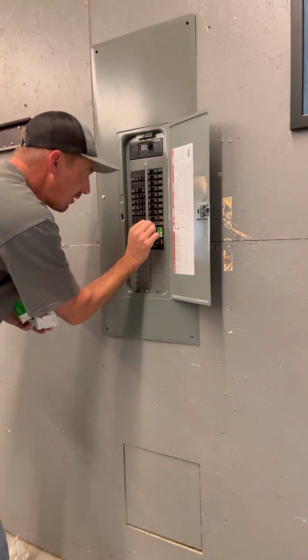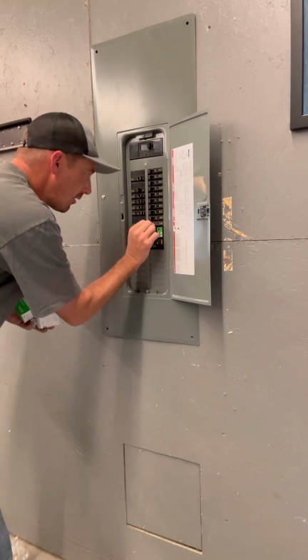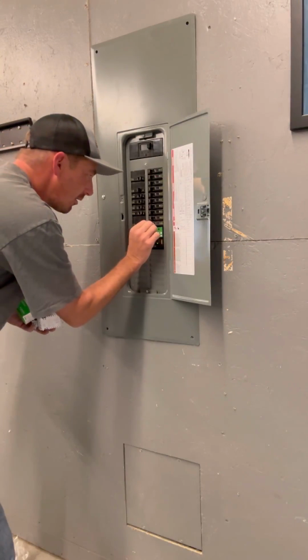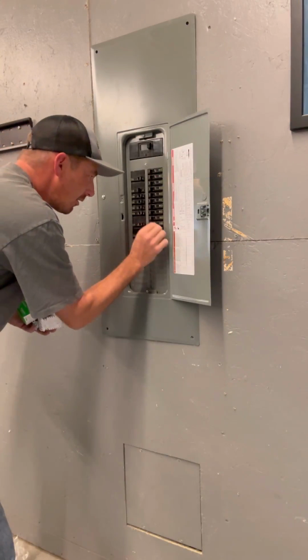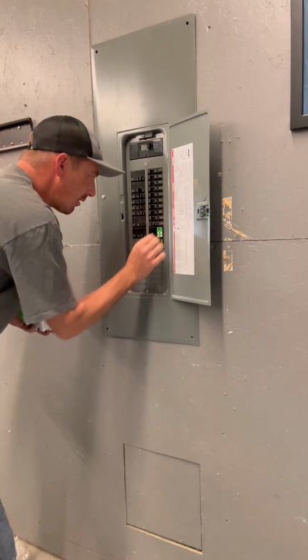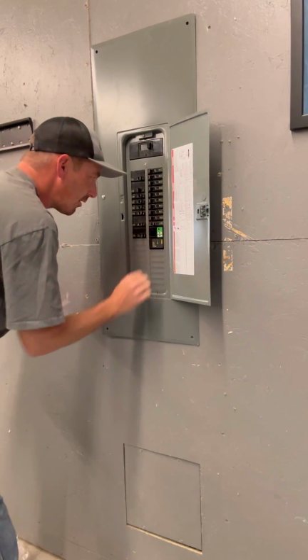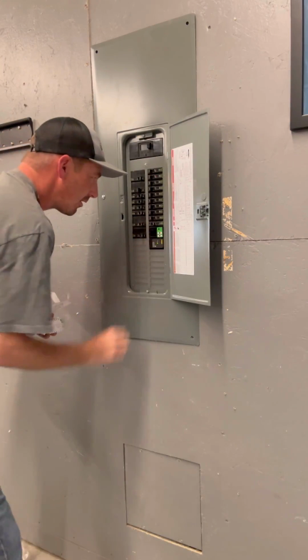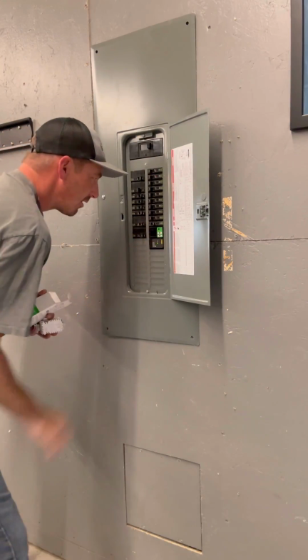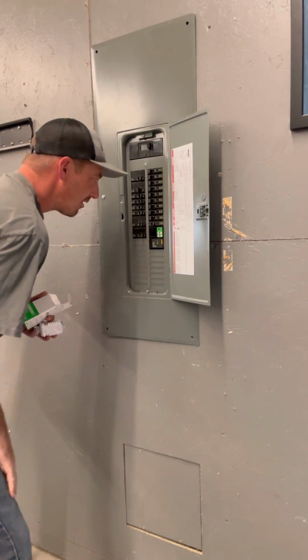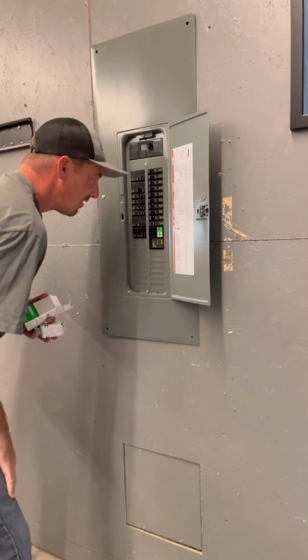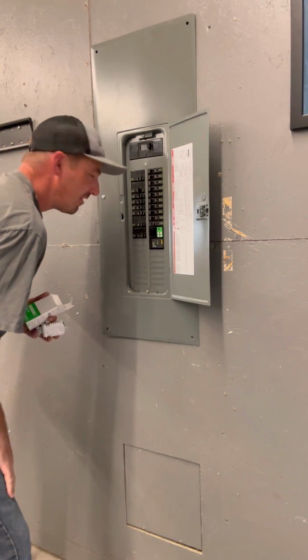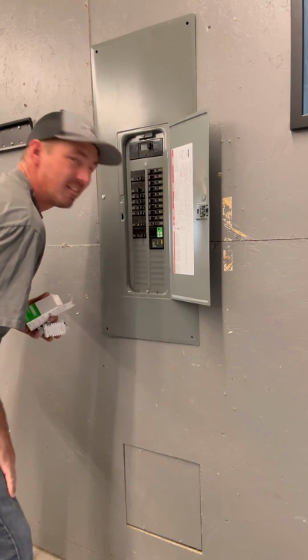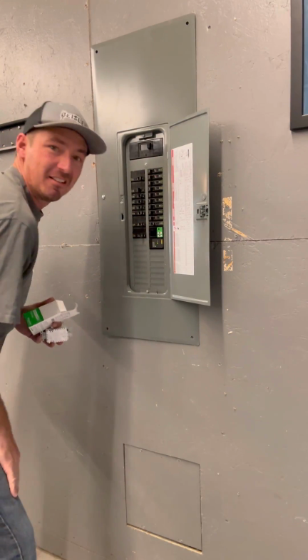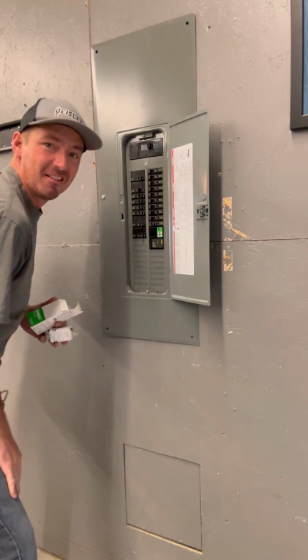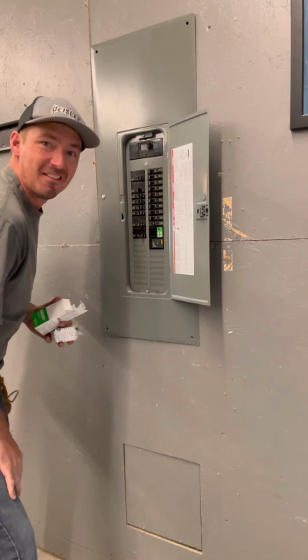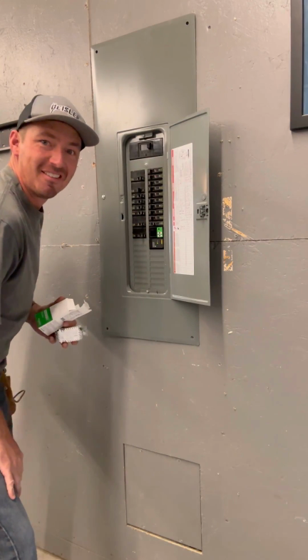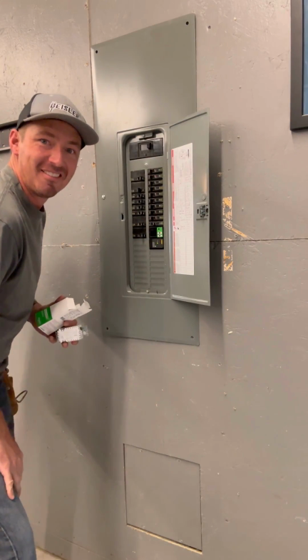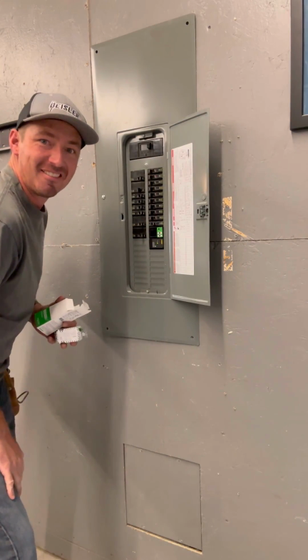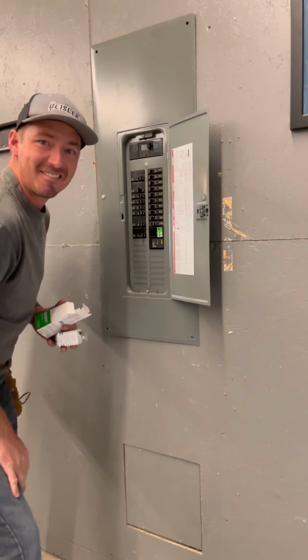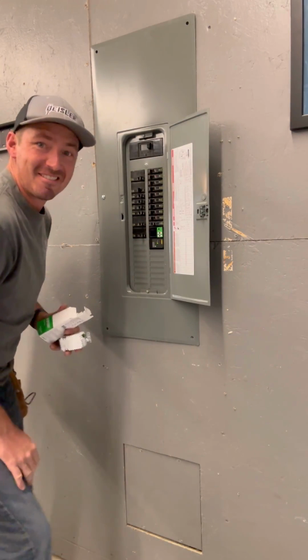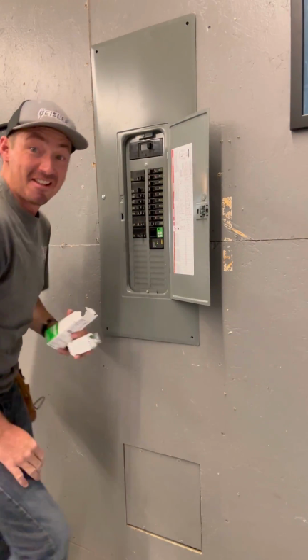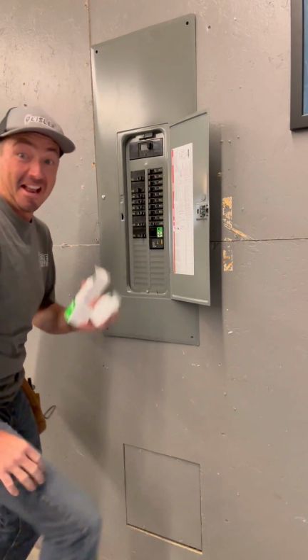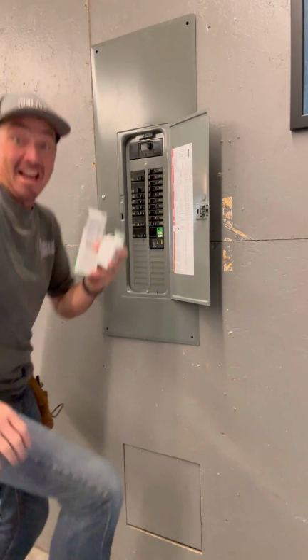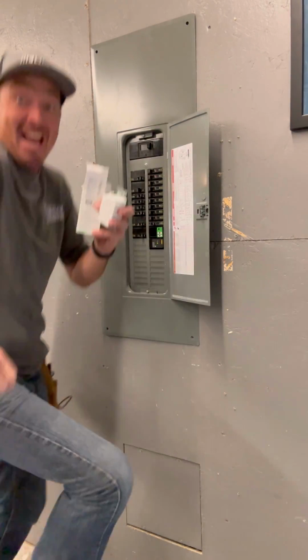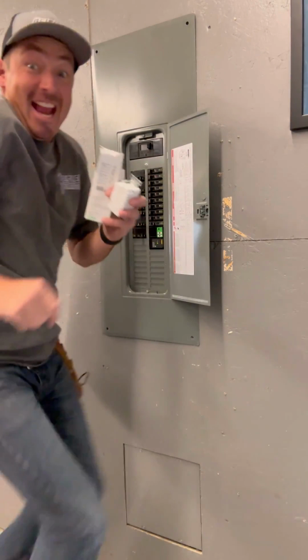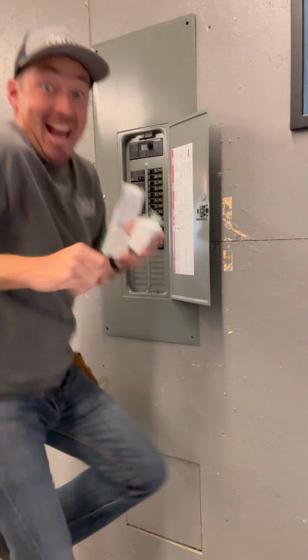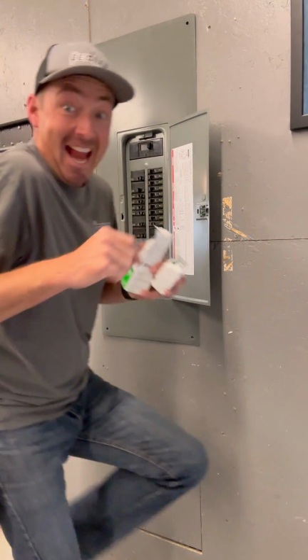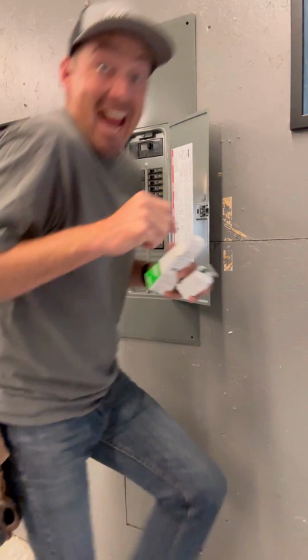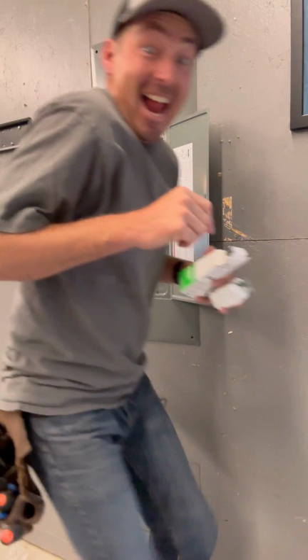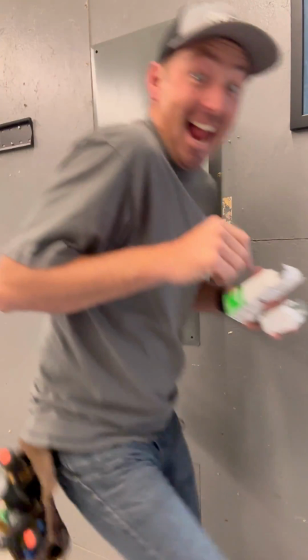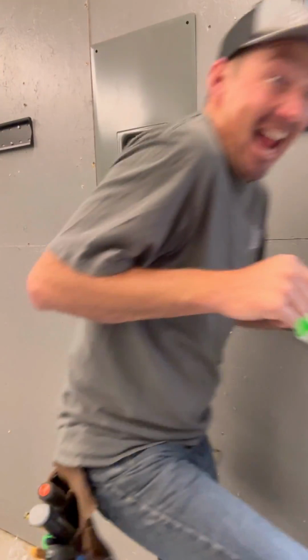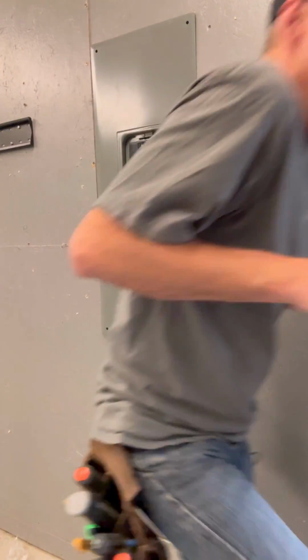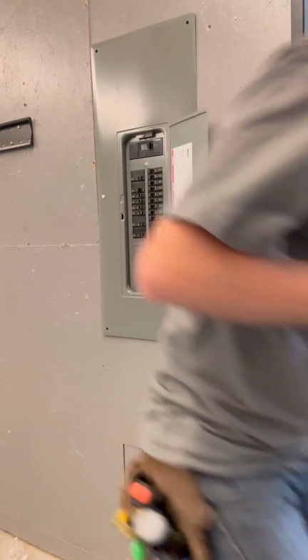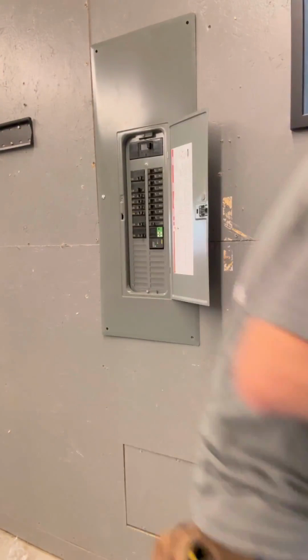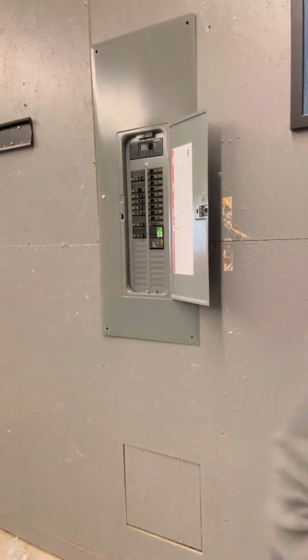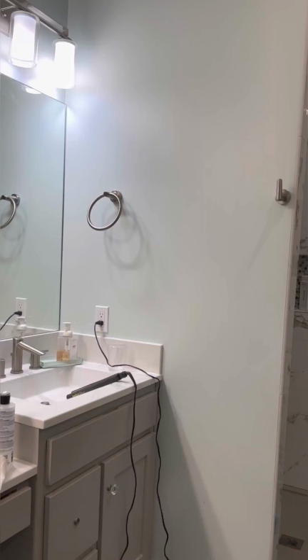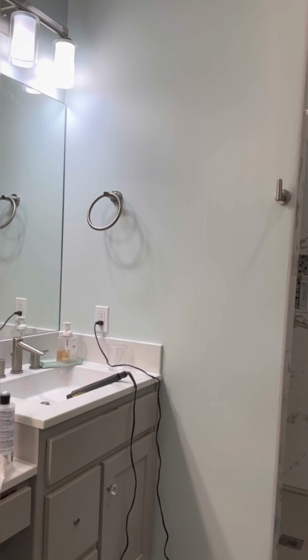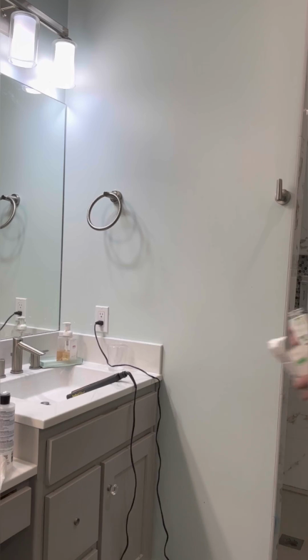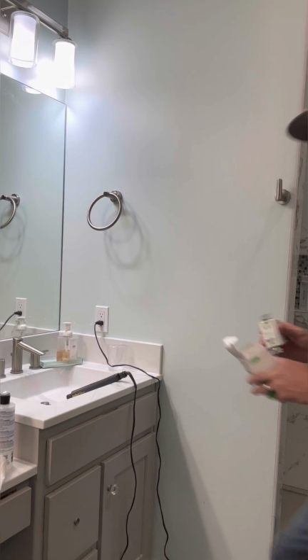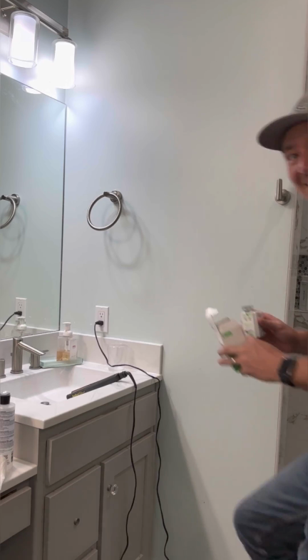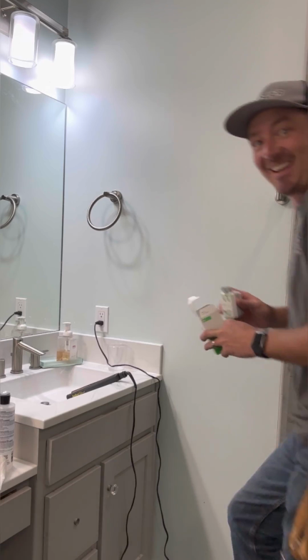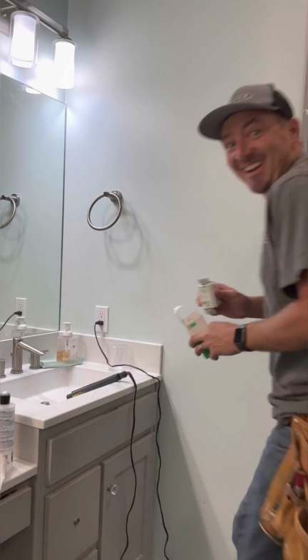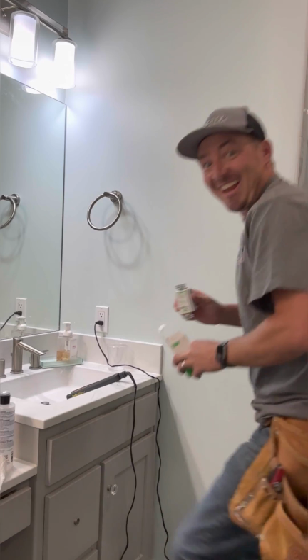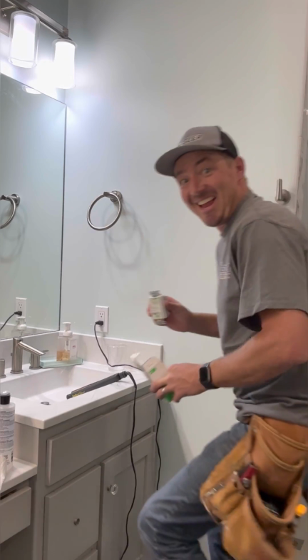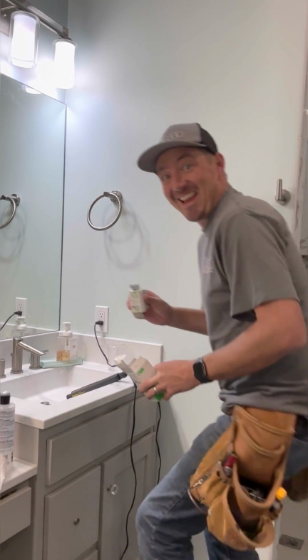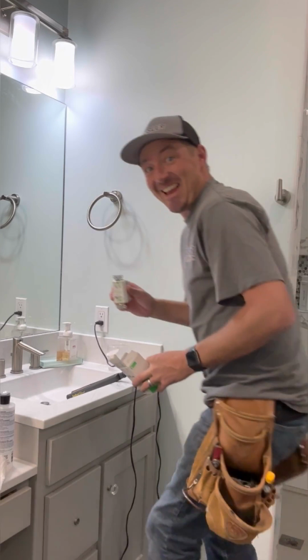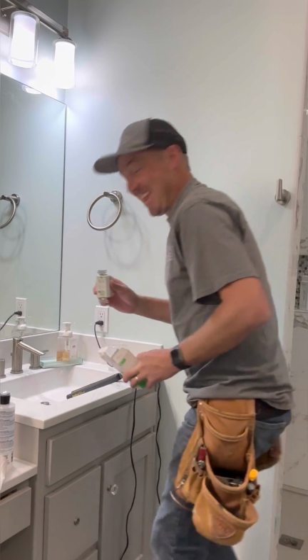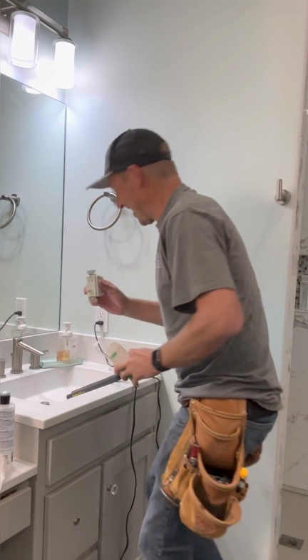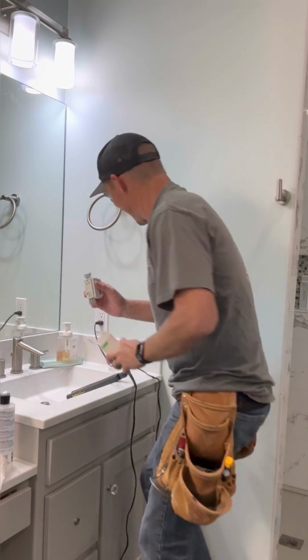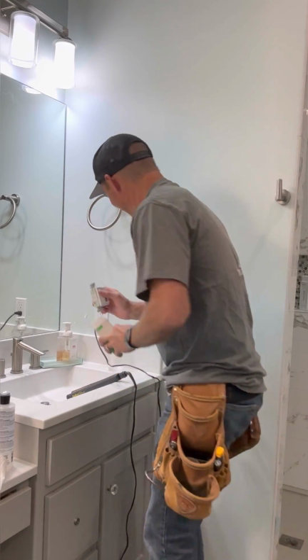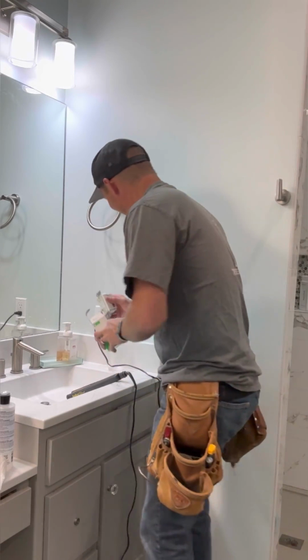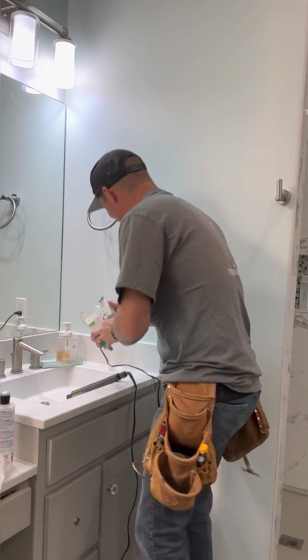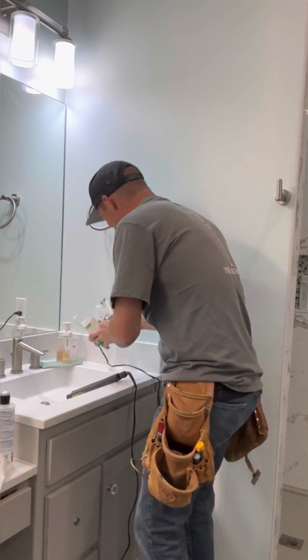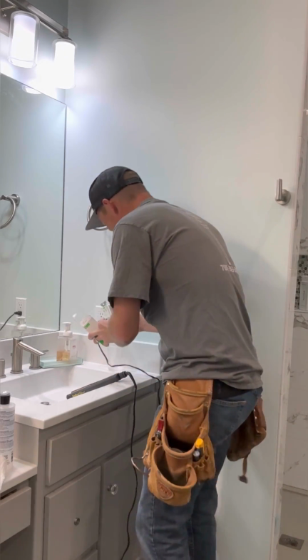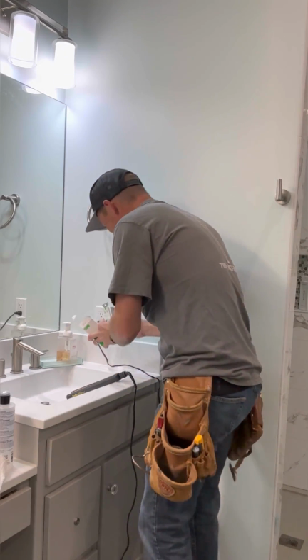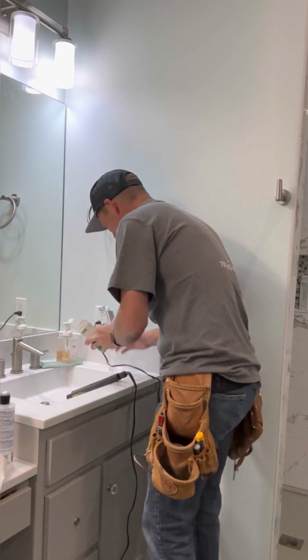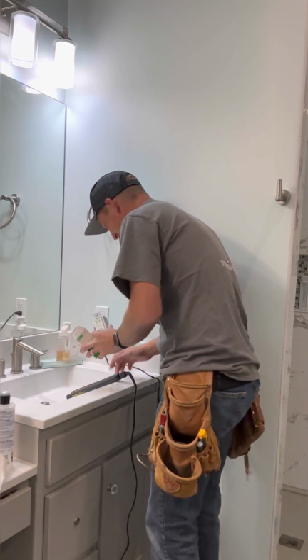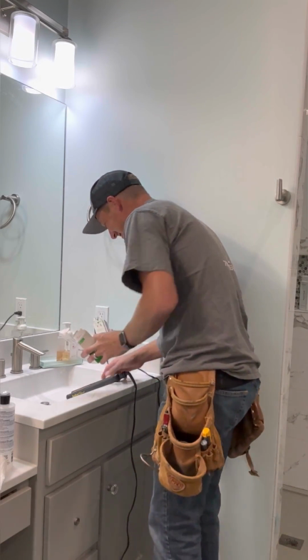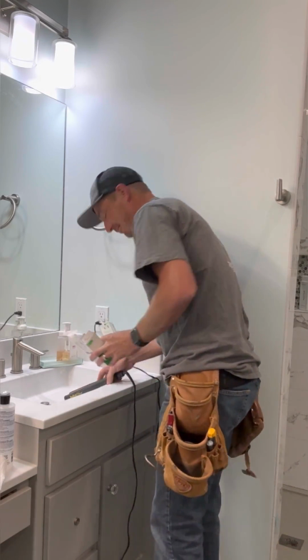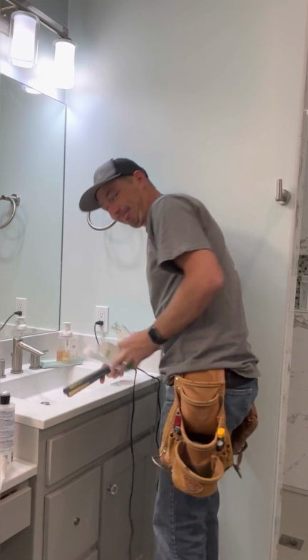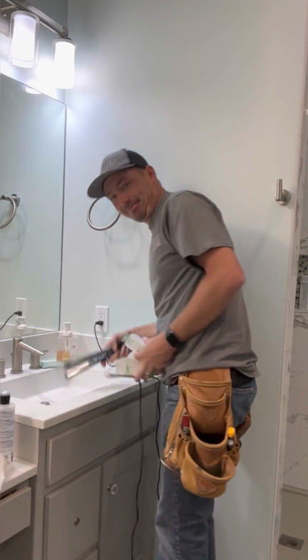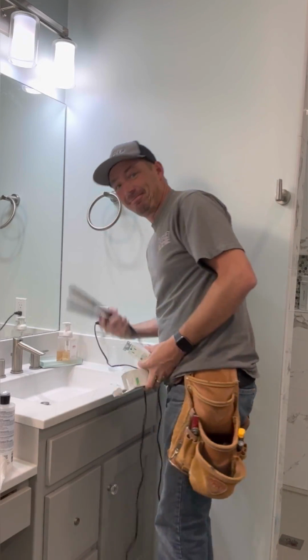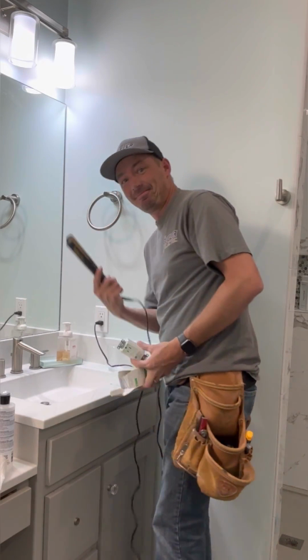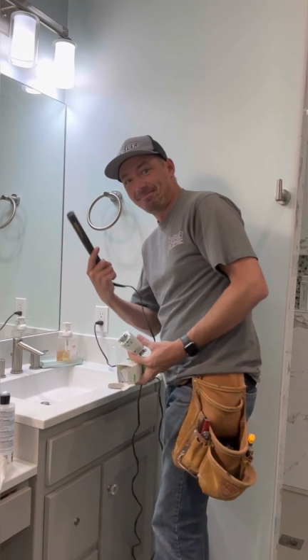As always, be safe with electrical work, make sure you turn off any circuit that you're working with, and prance to where you're going like the Grinch? I don't know.